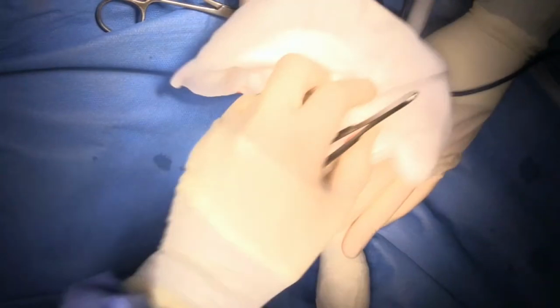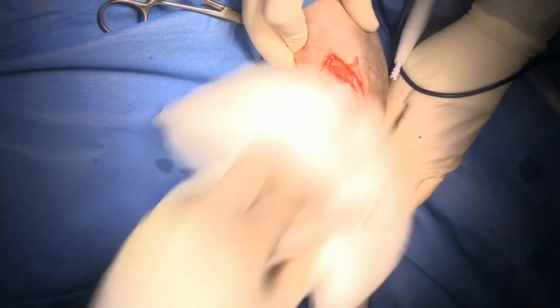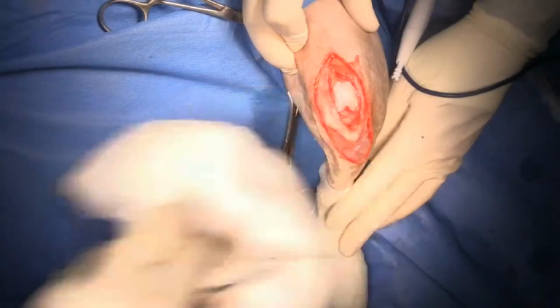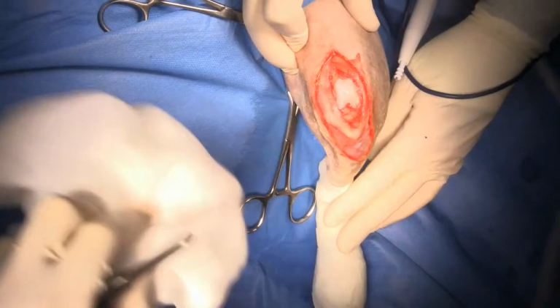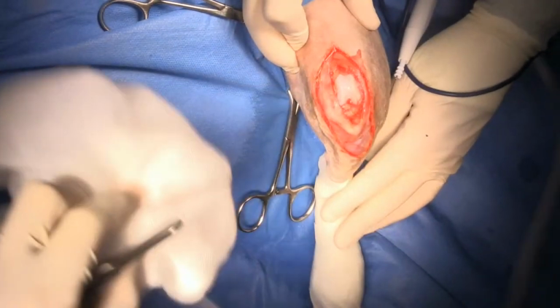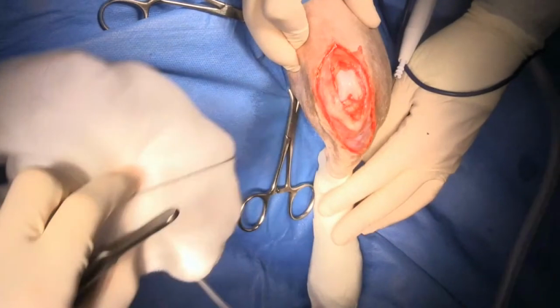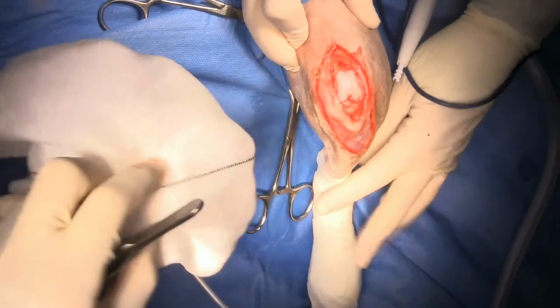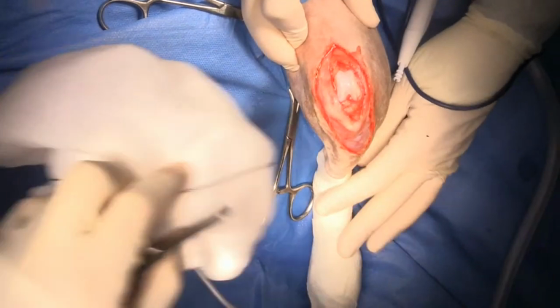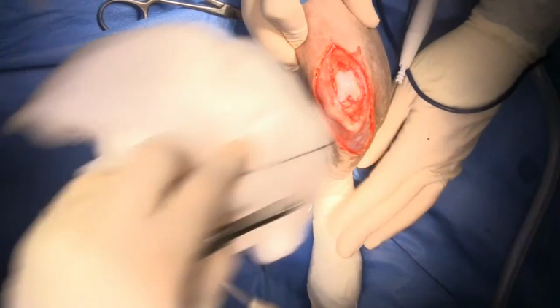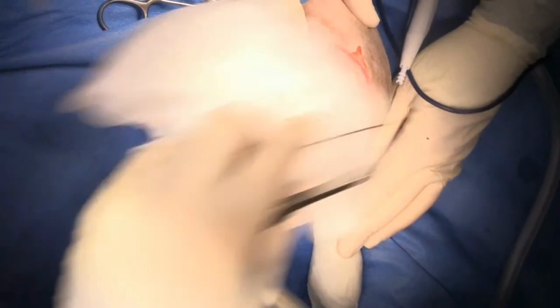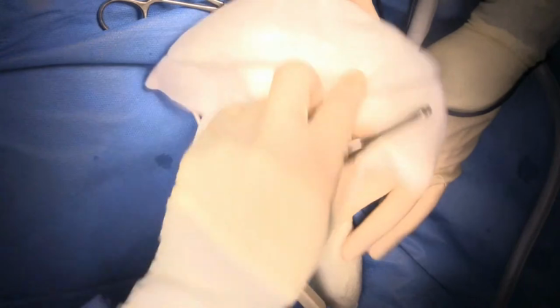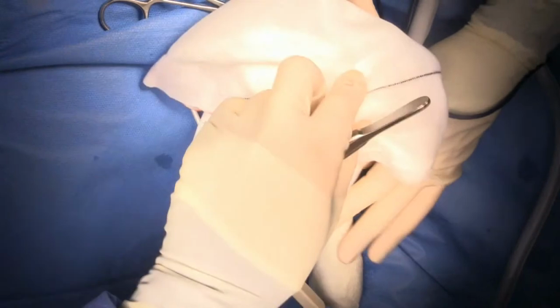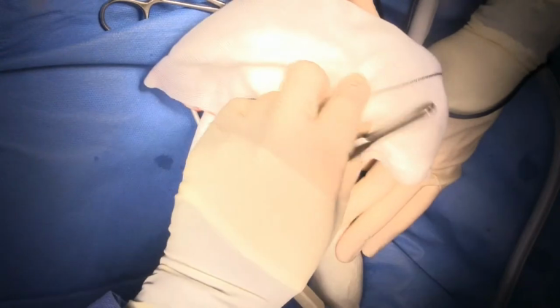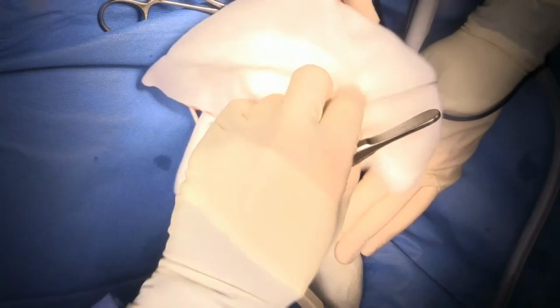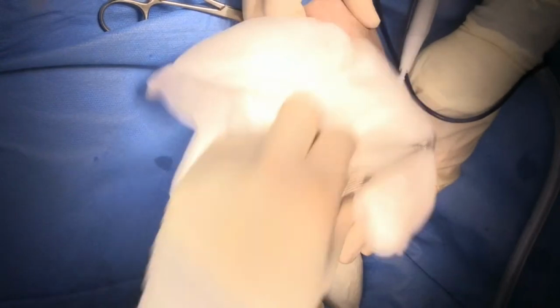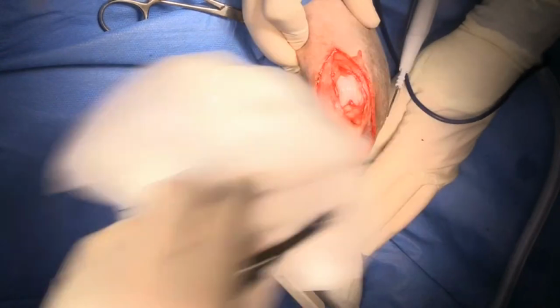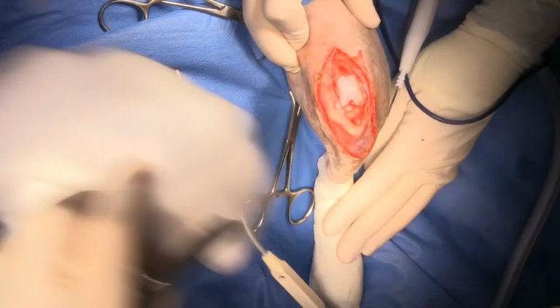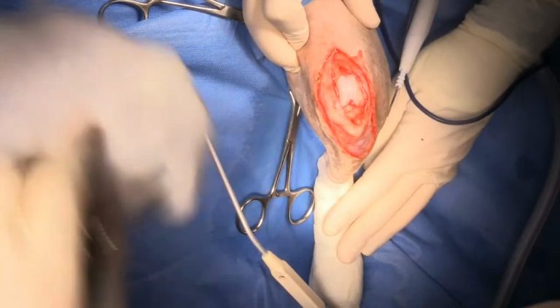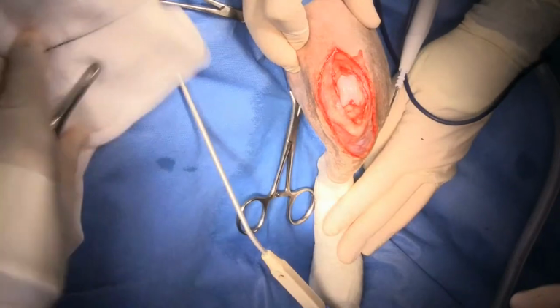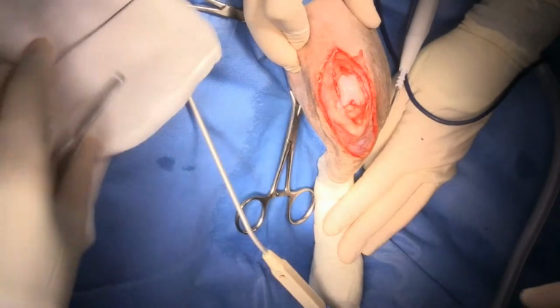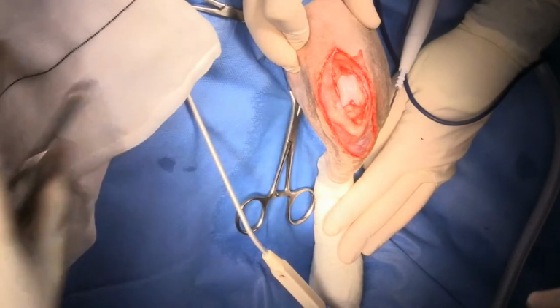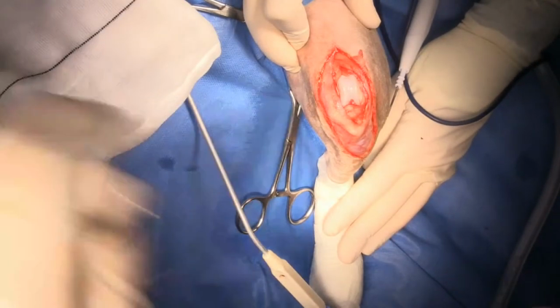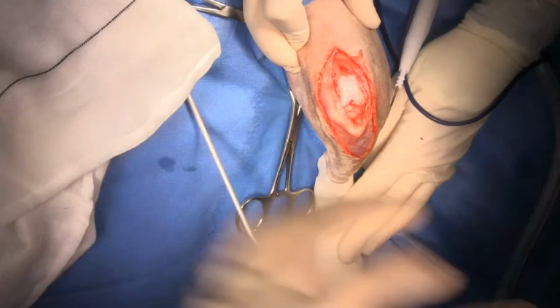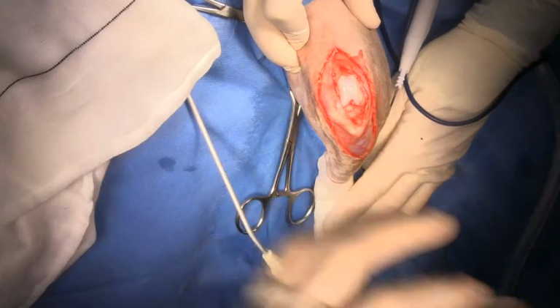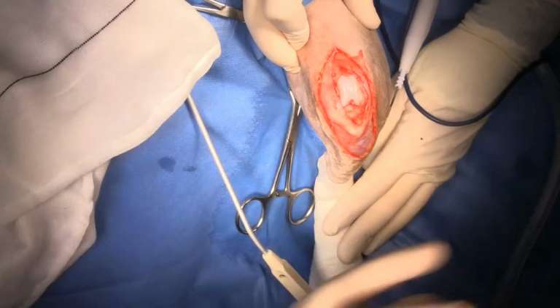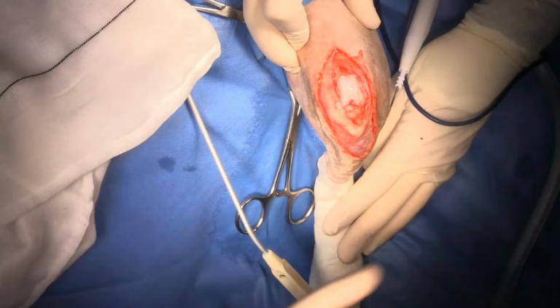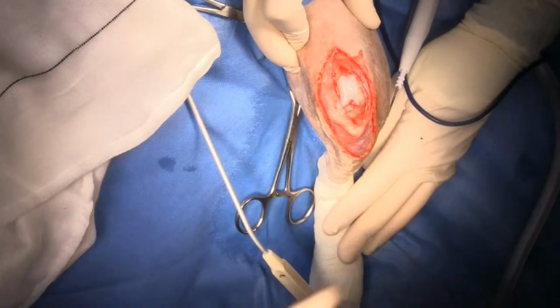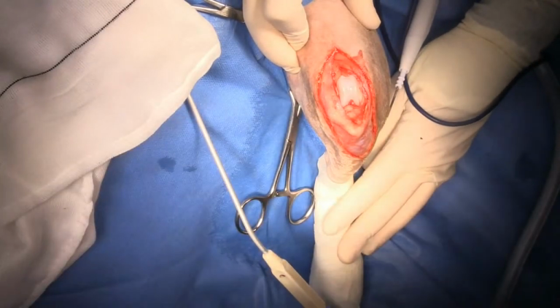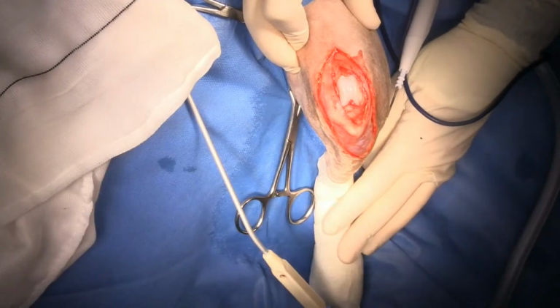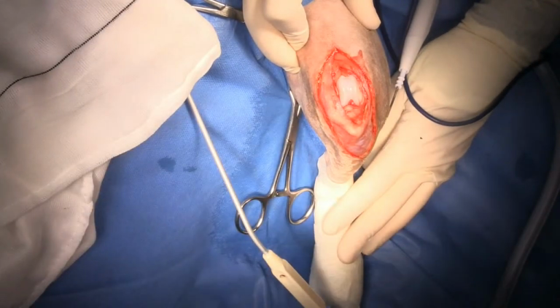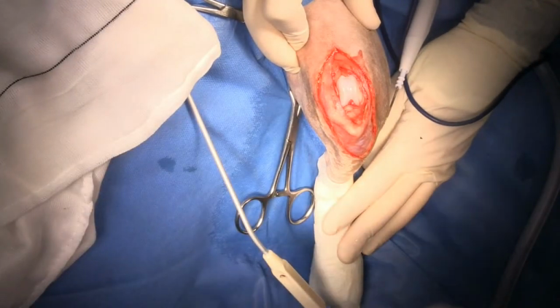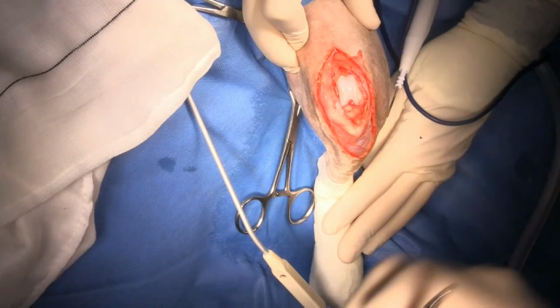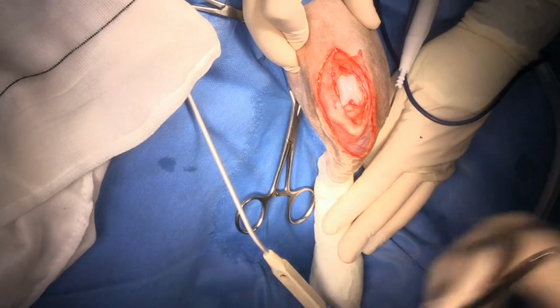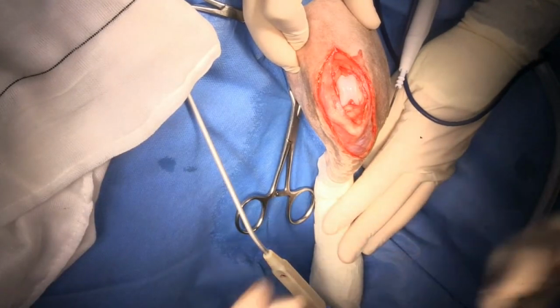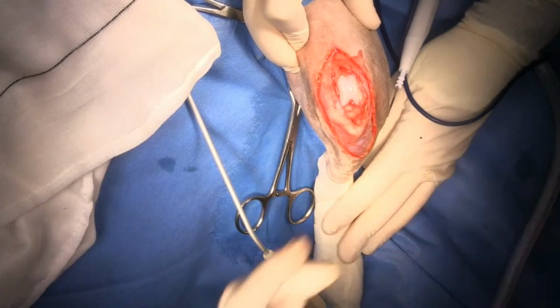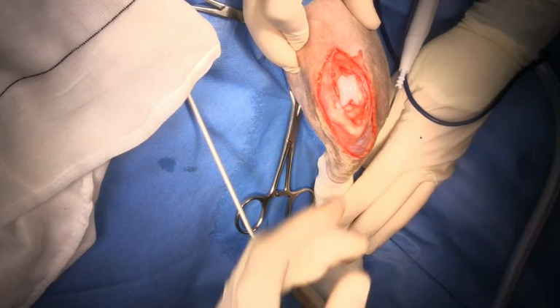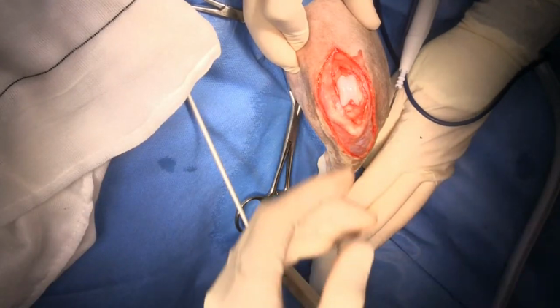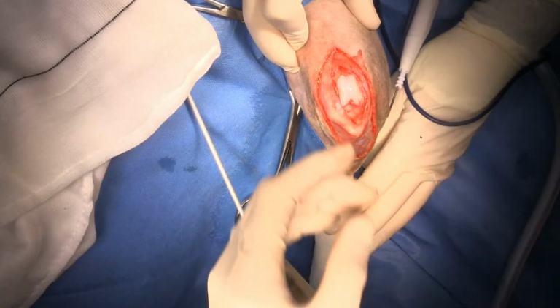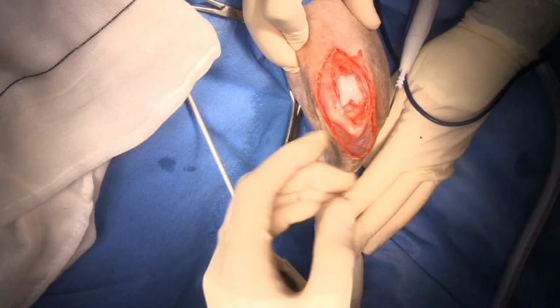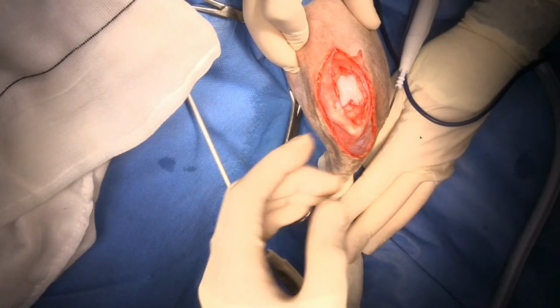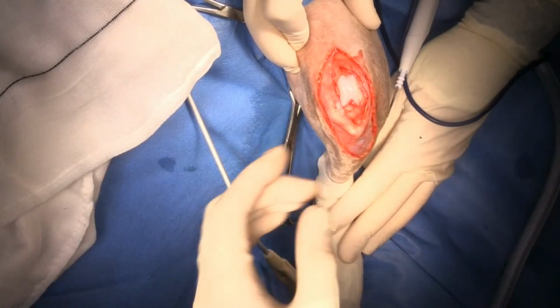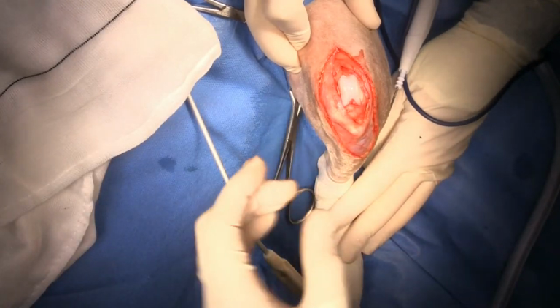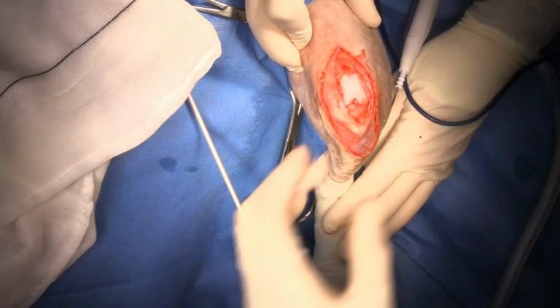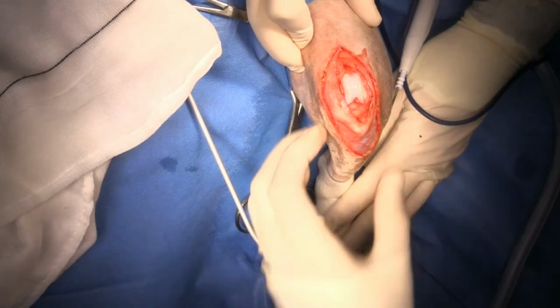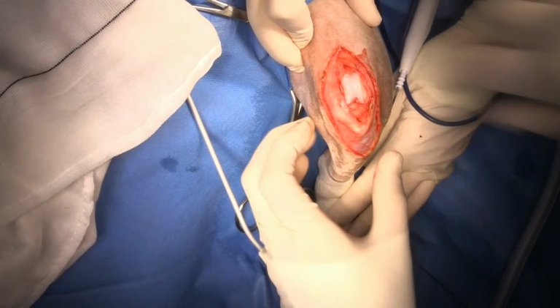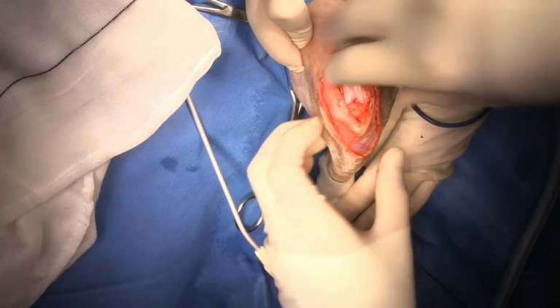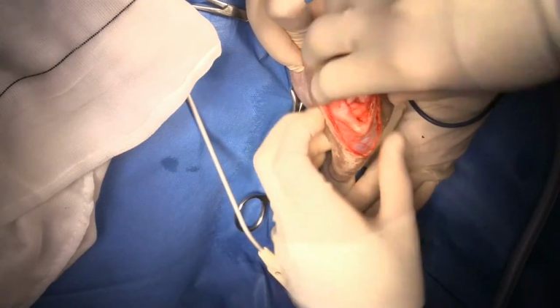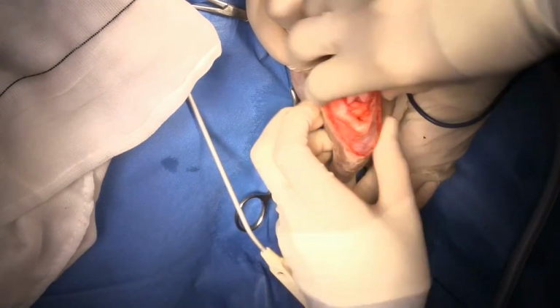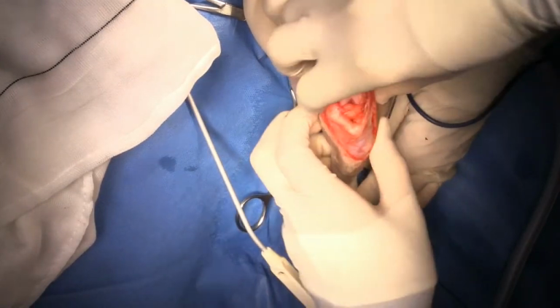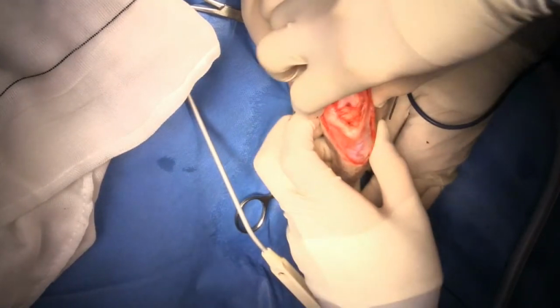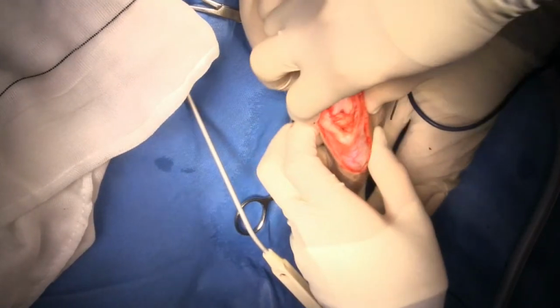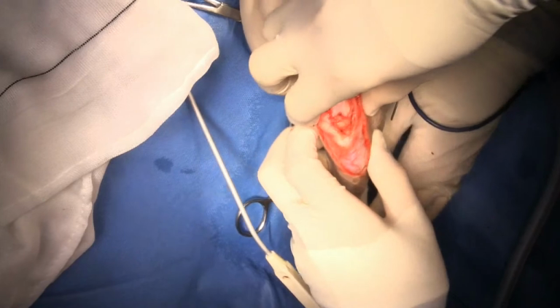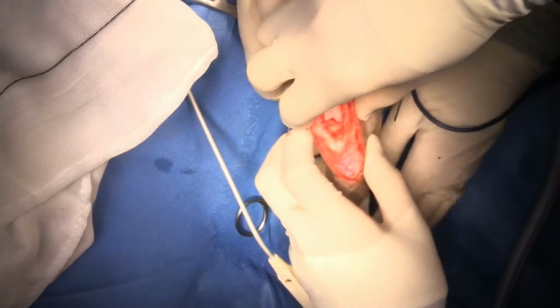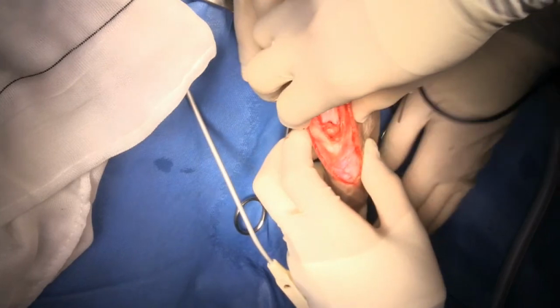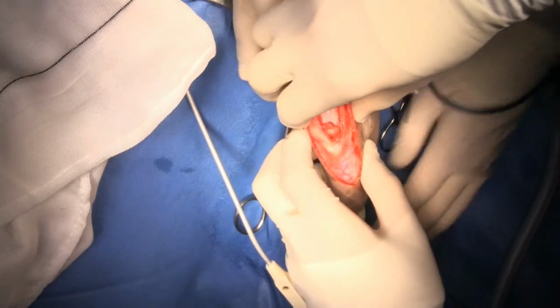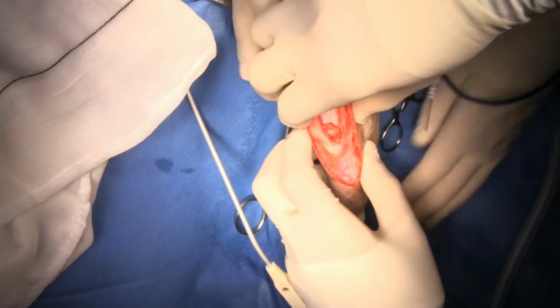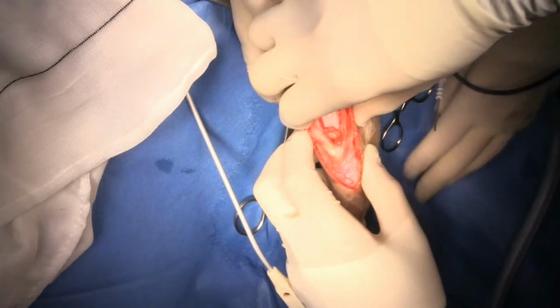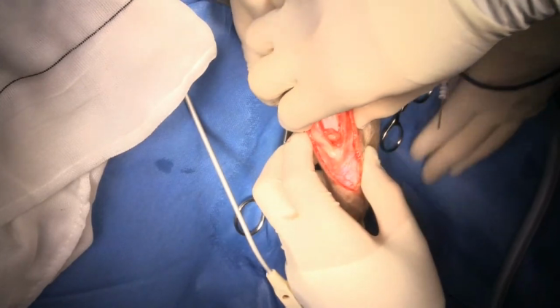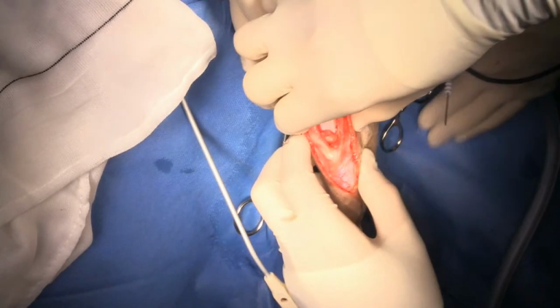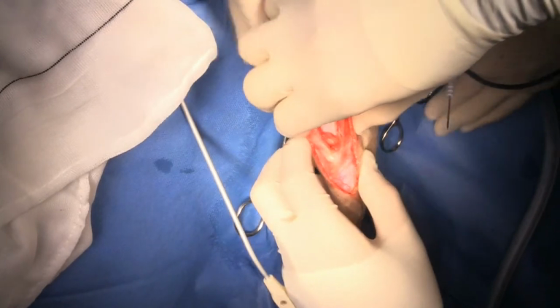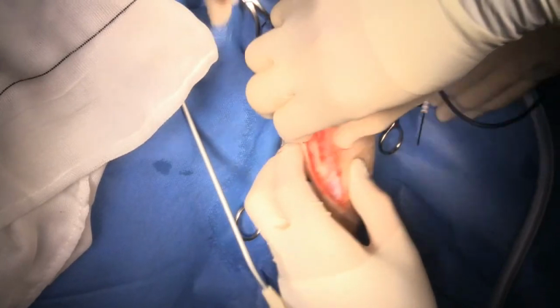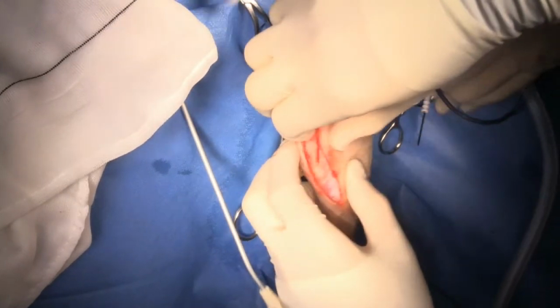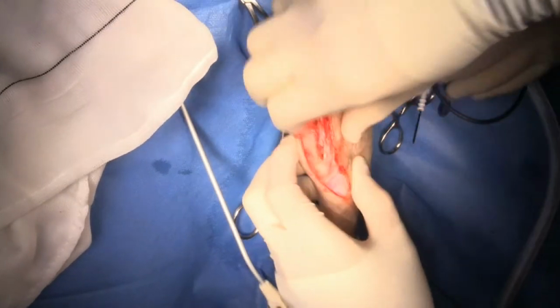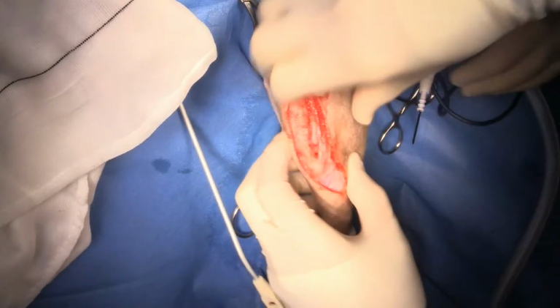This dog was caught very early - he's just a year old. So I think we're going to have a really good outcome here.